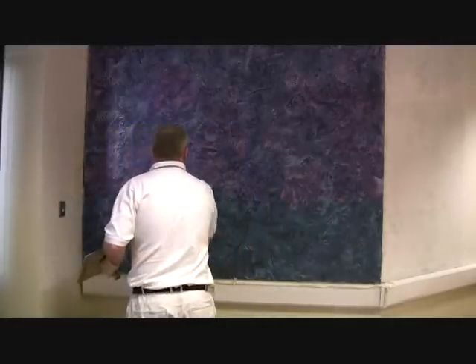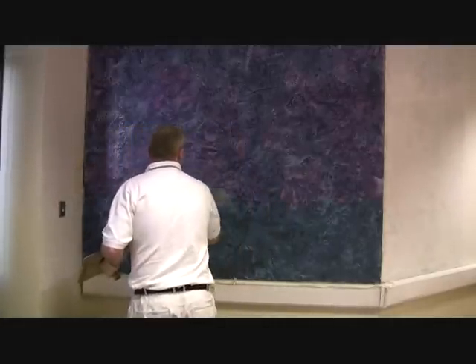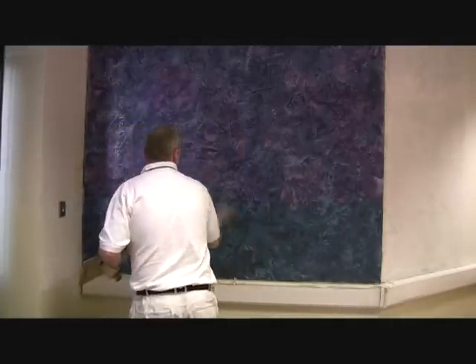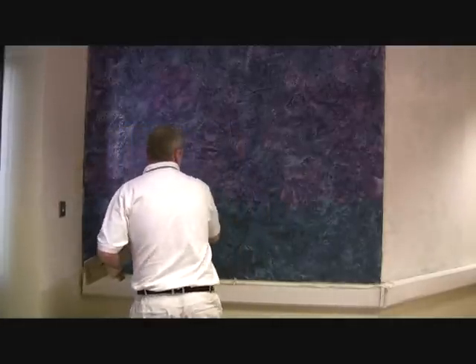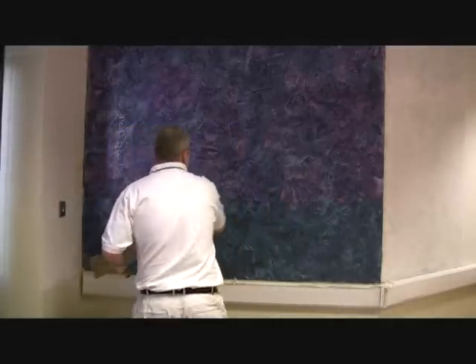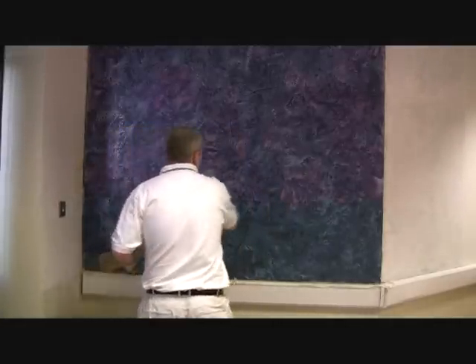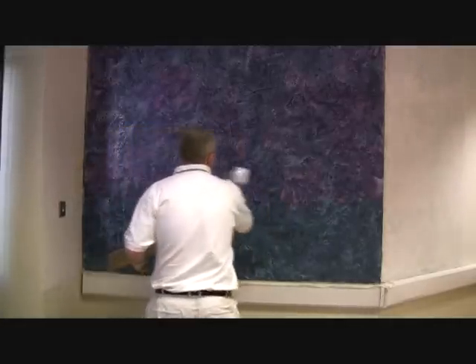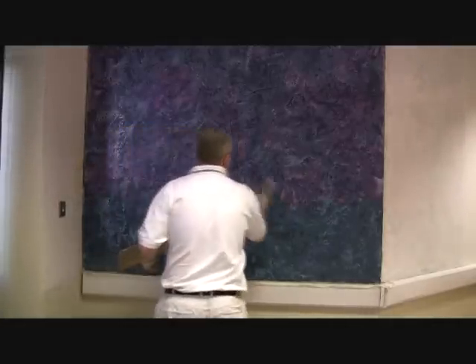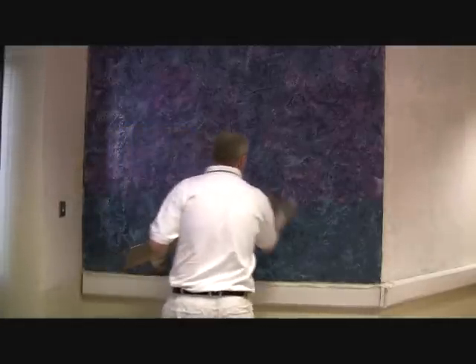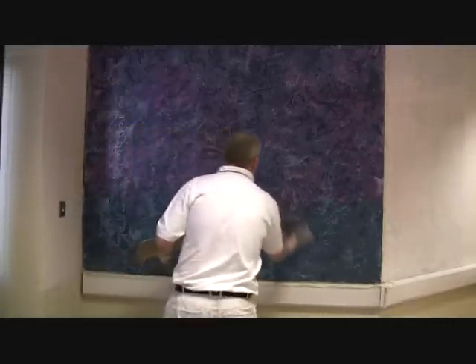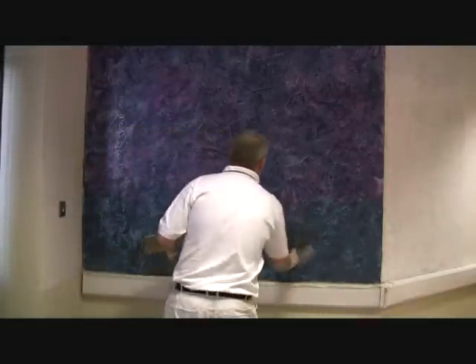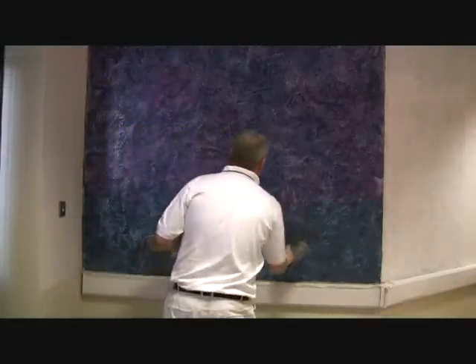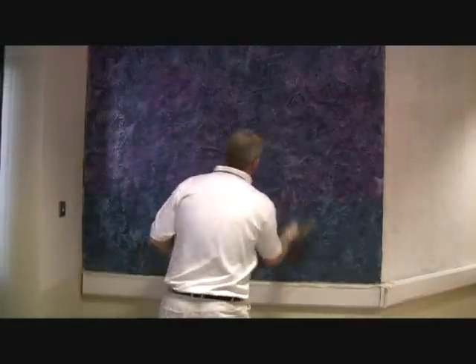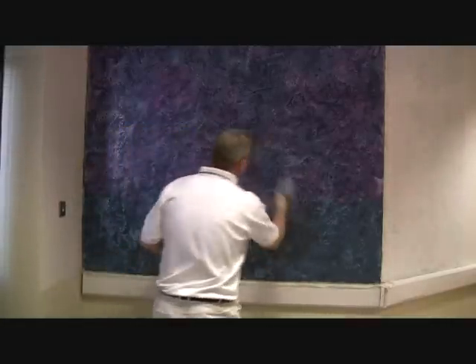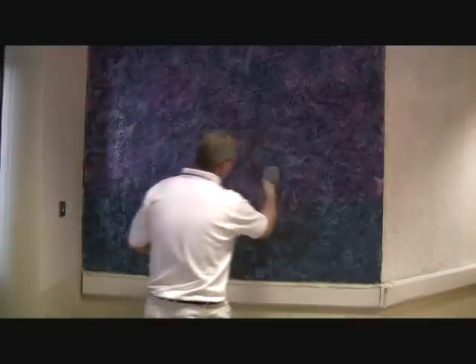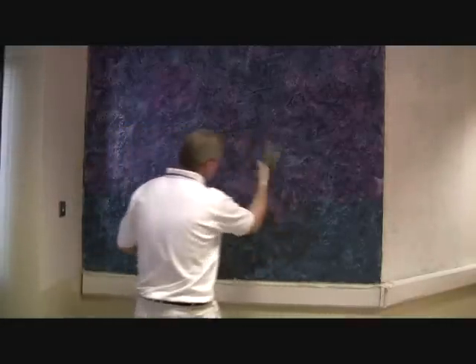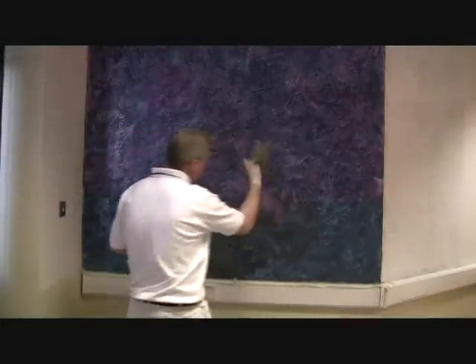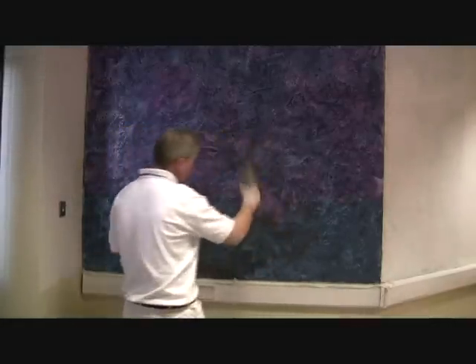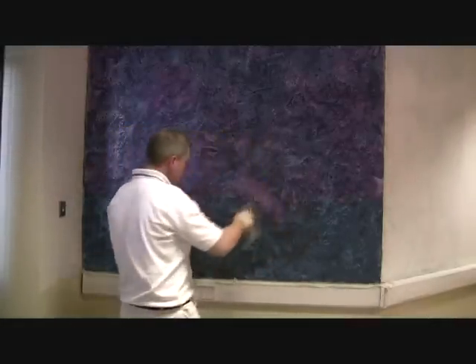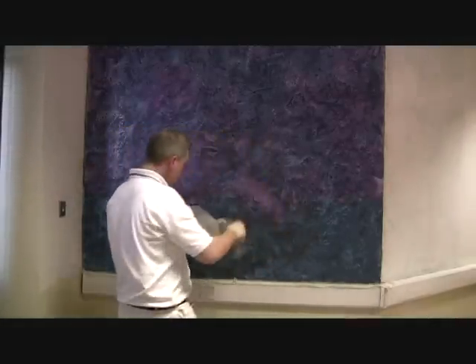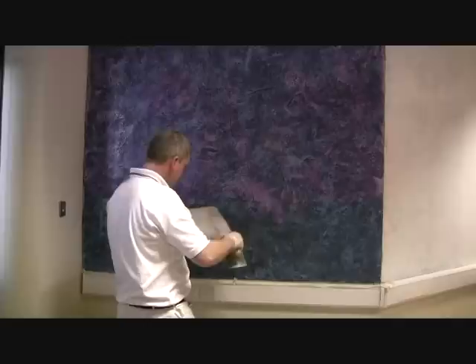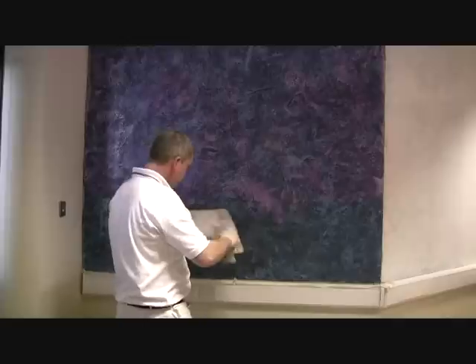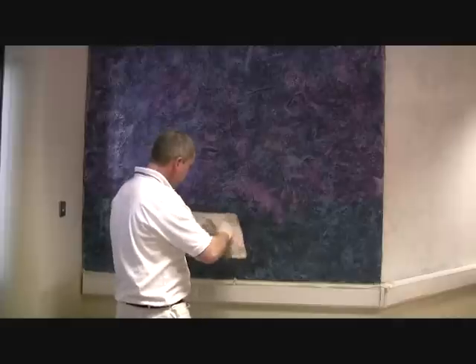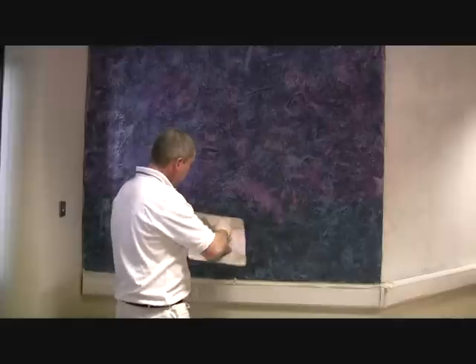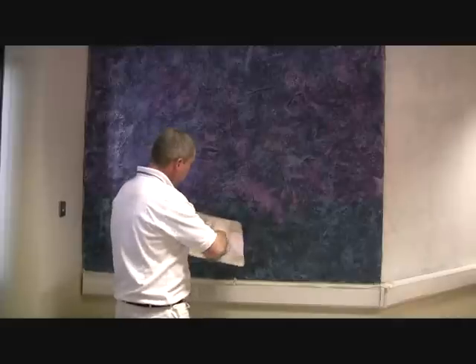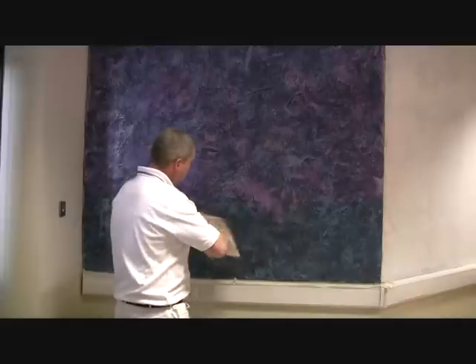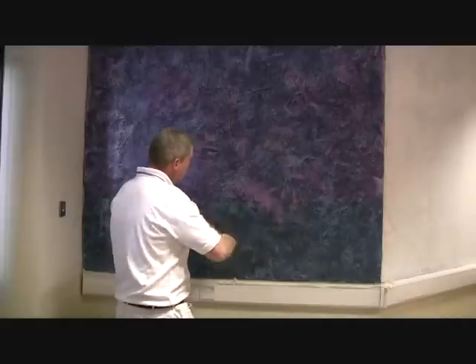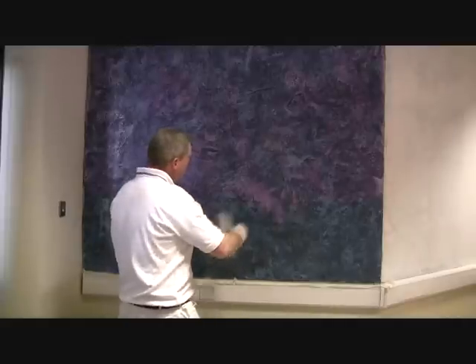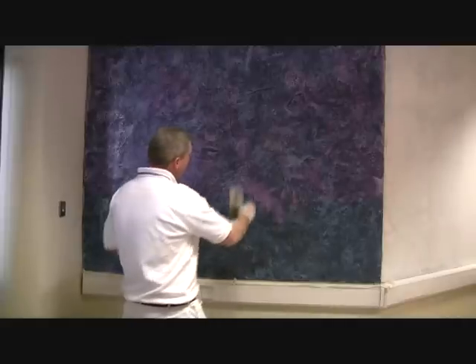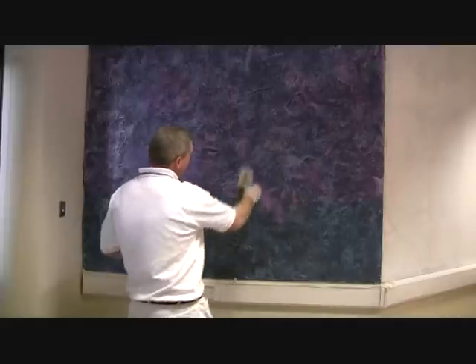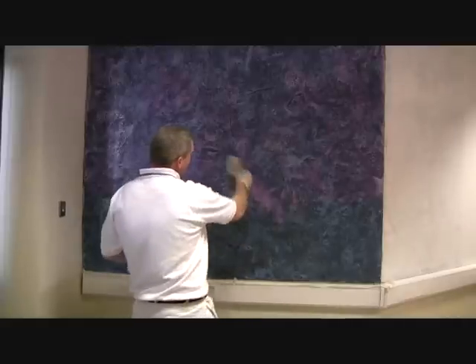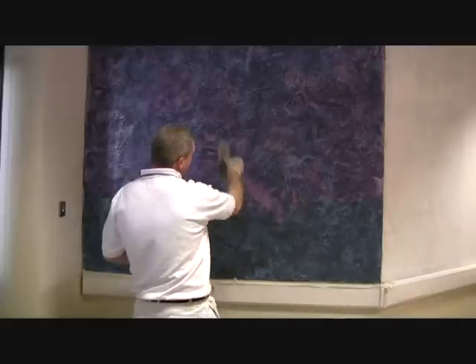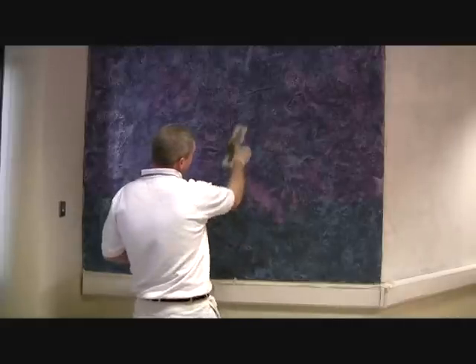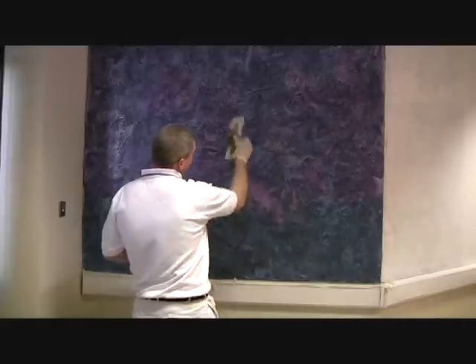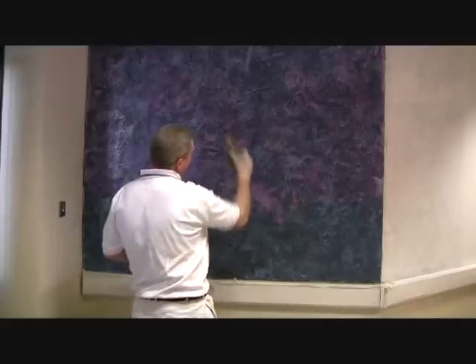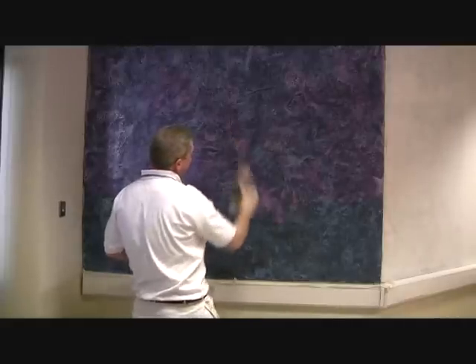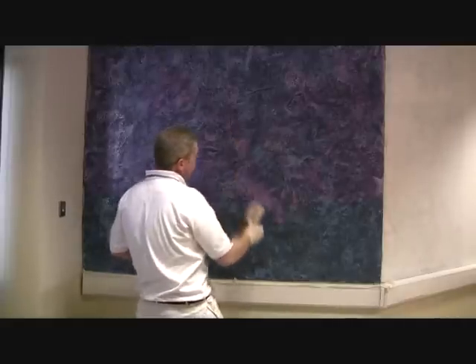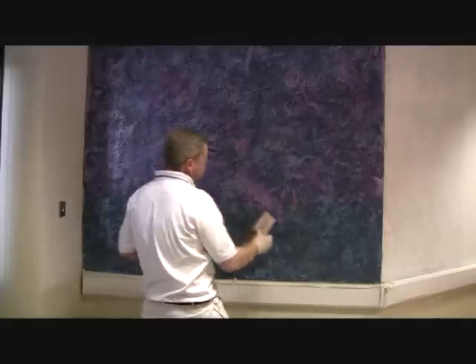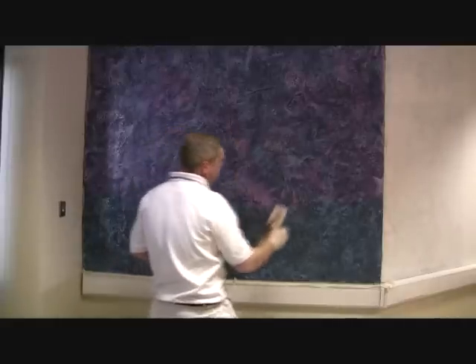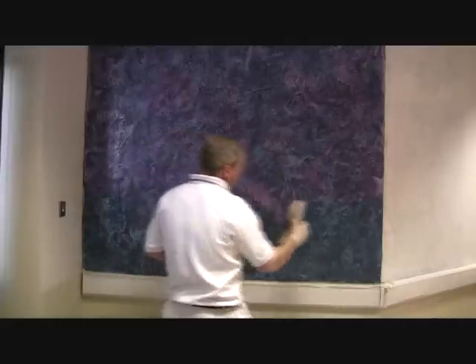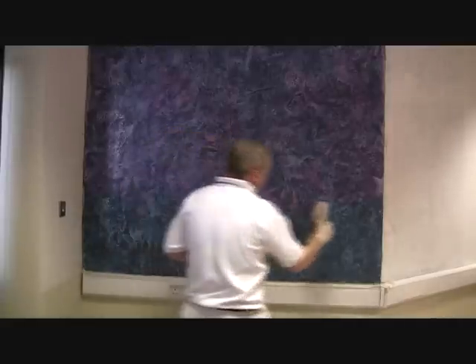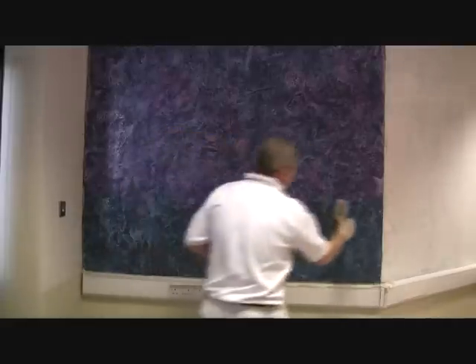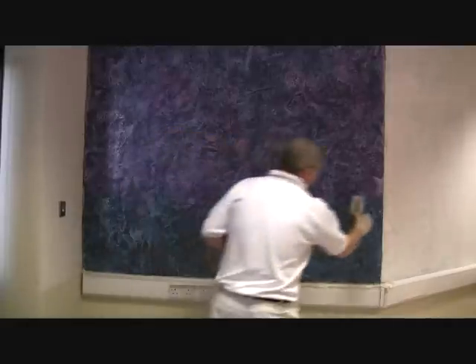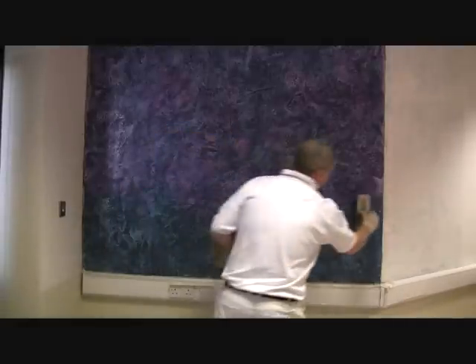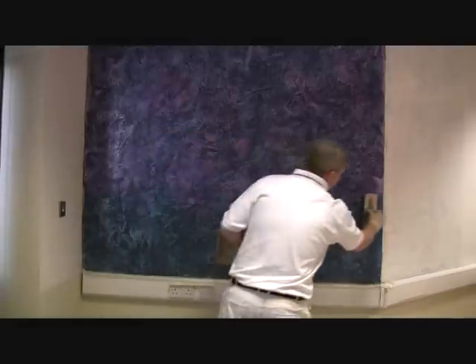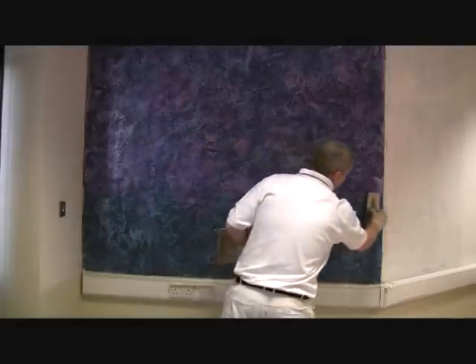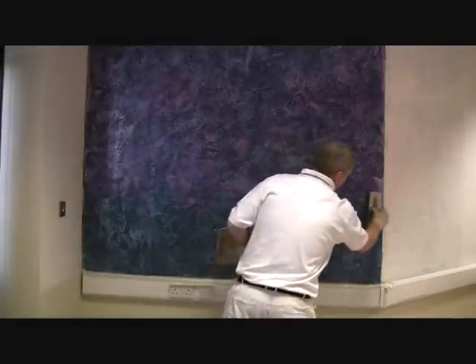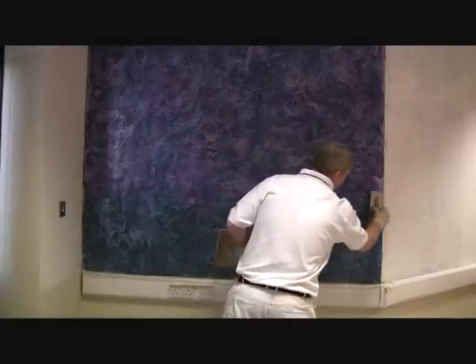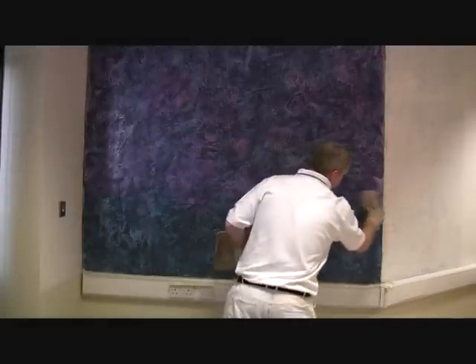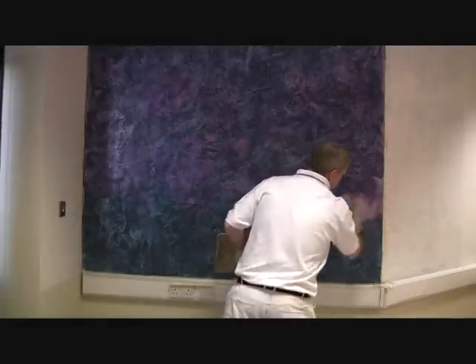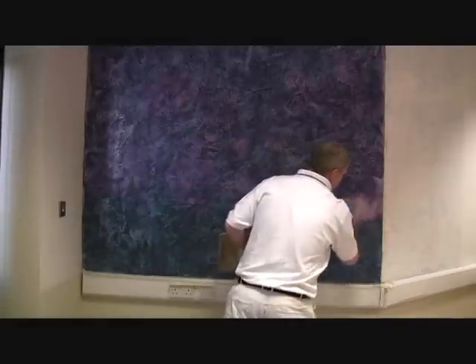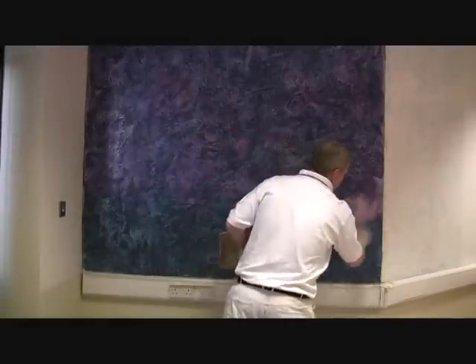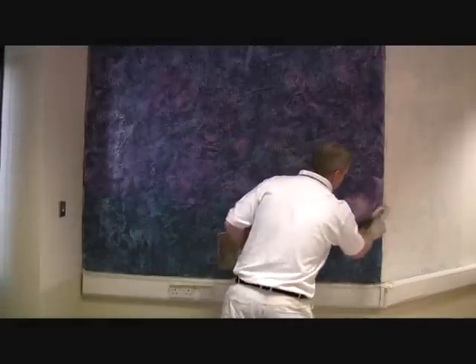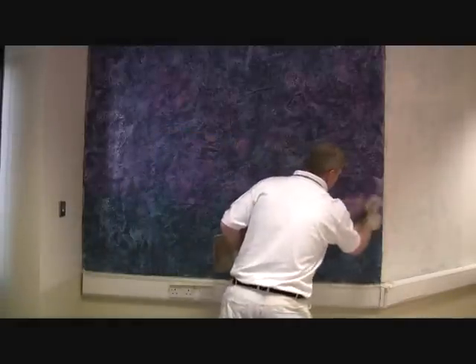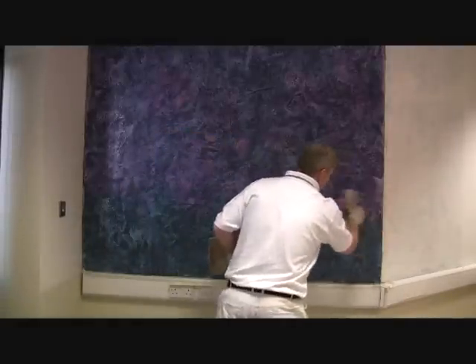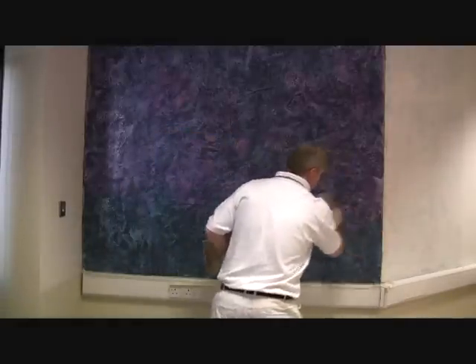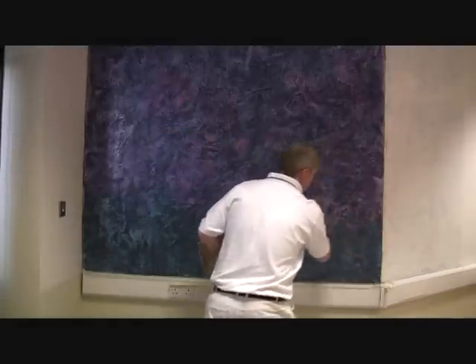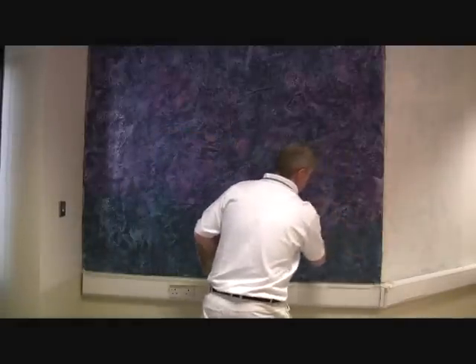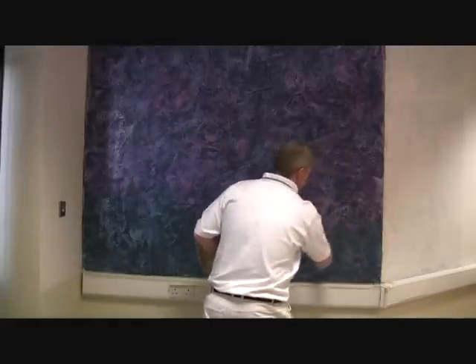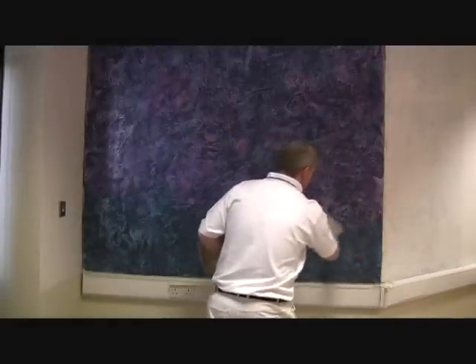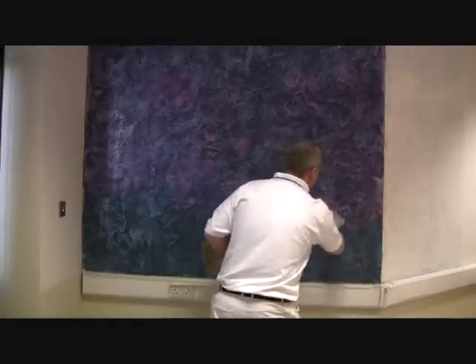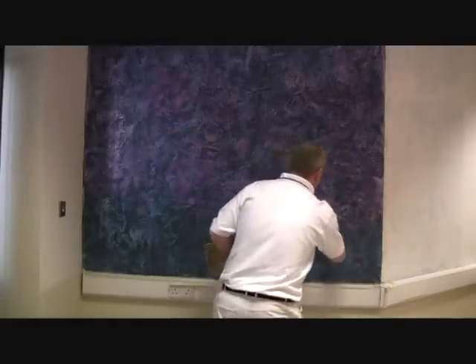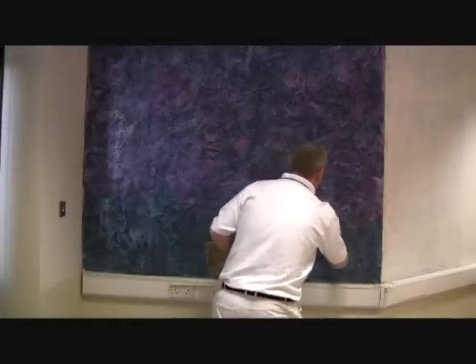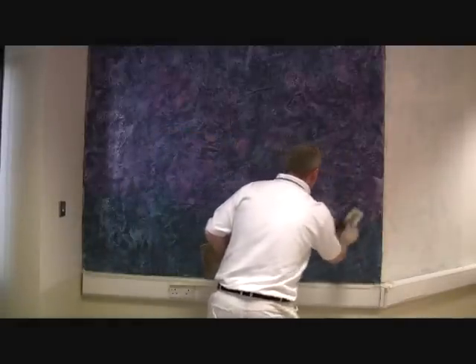You can see our skip trowel design showing through. We have our iridescent blue showing, and we have our iridescent violet as well.